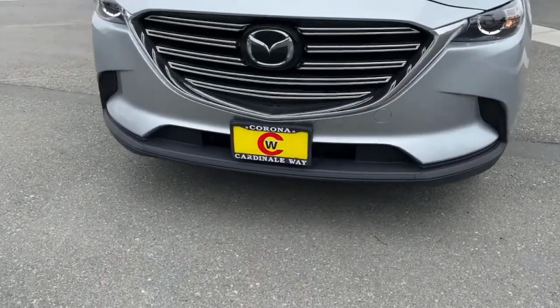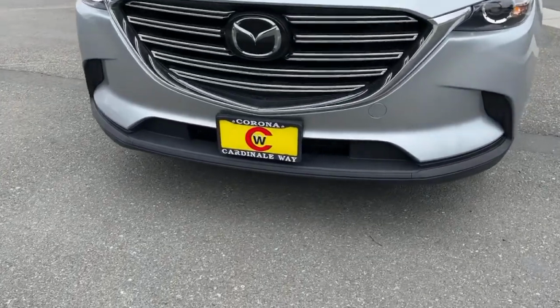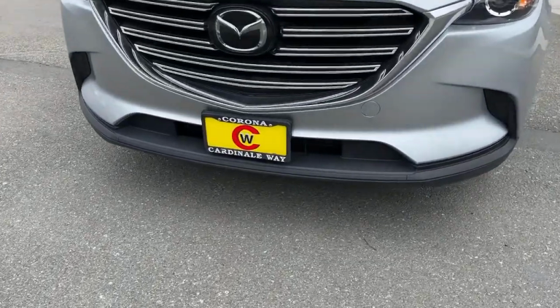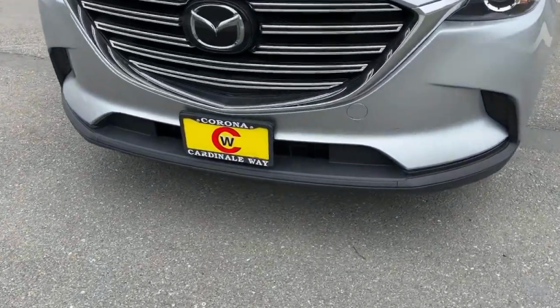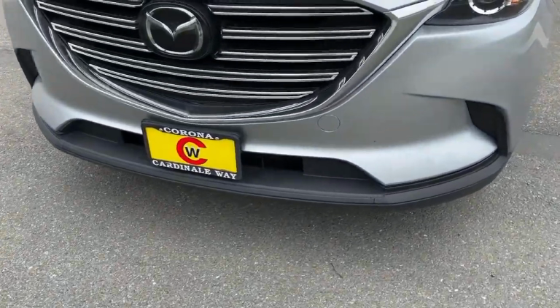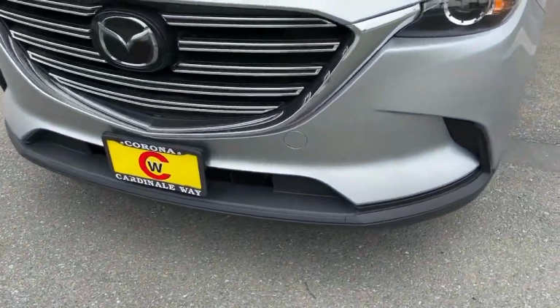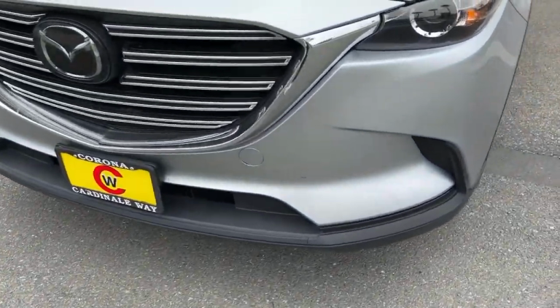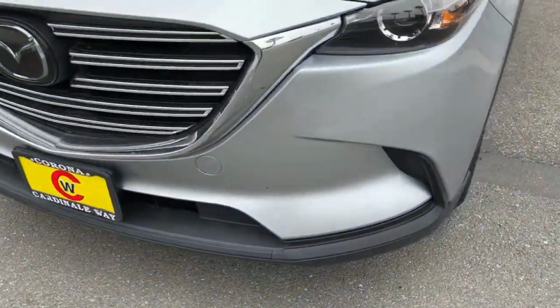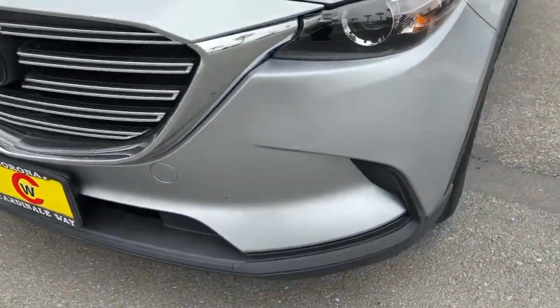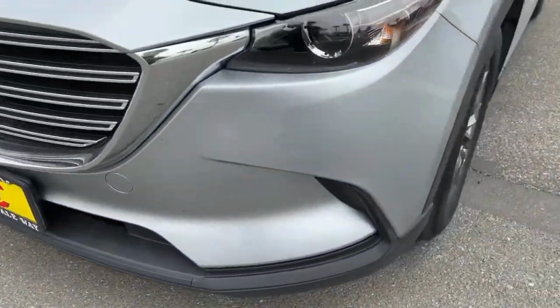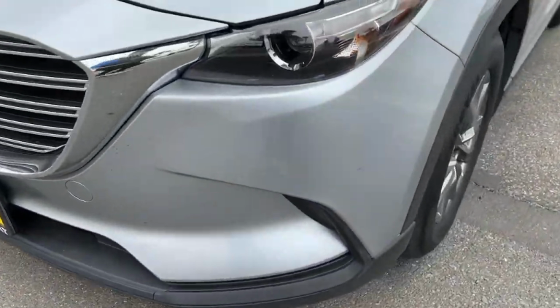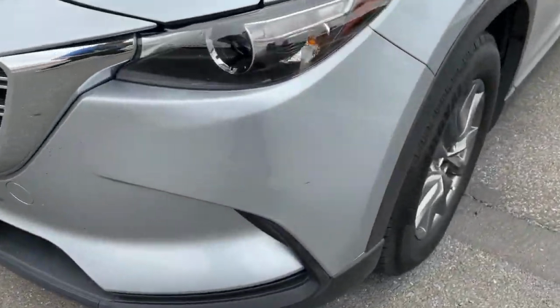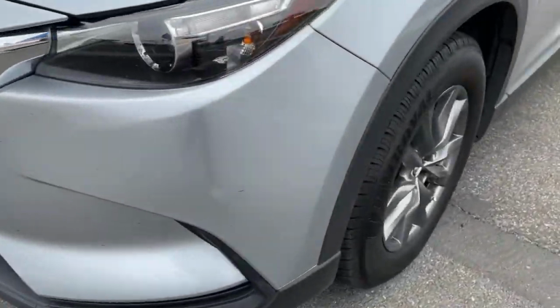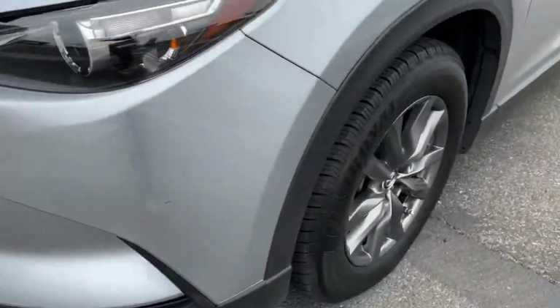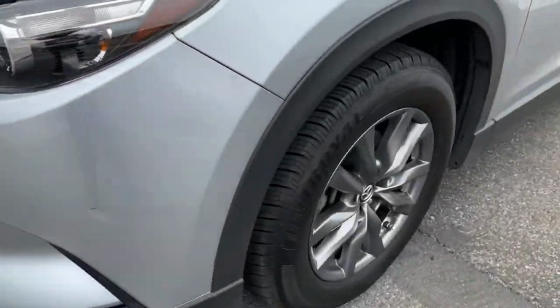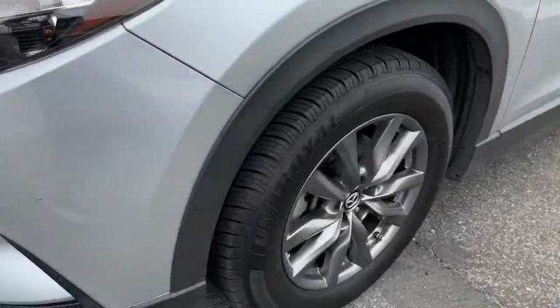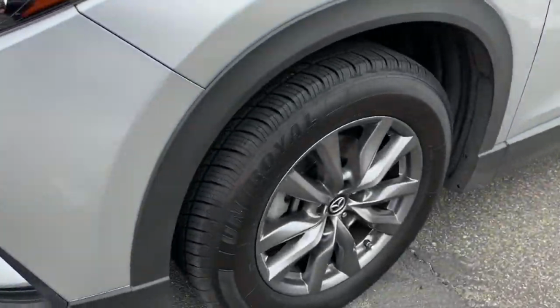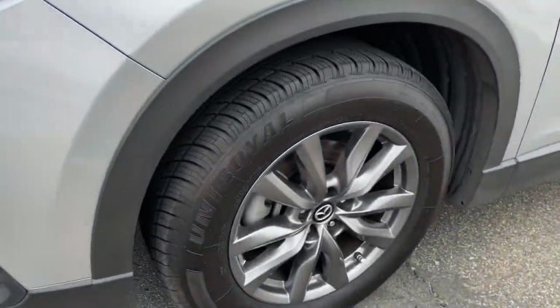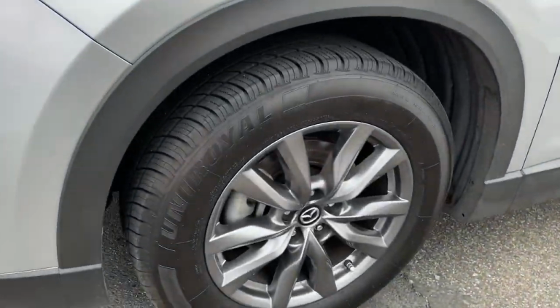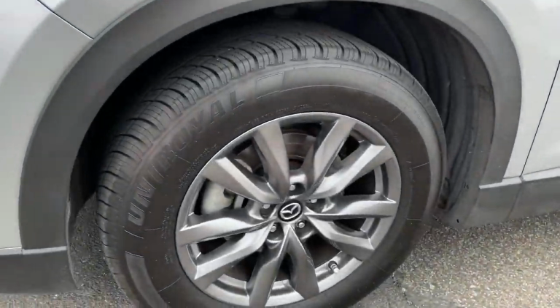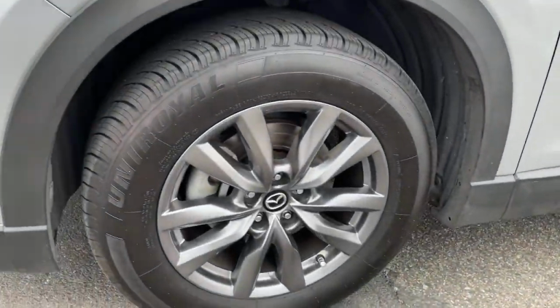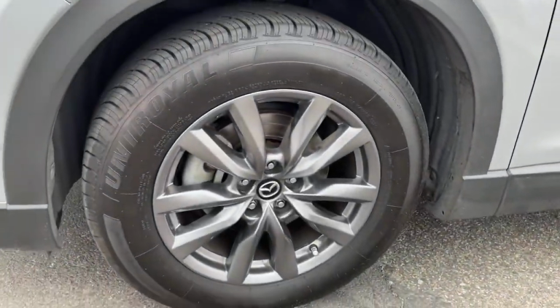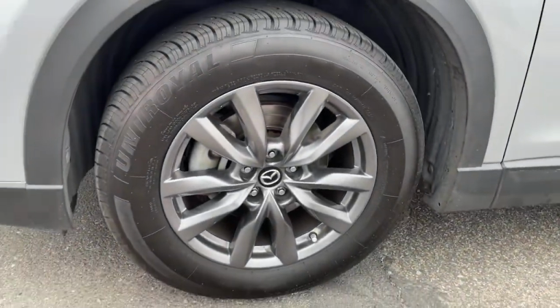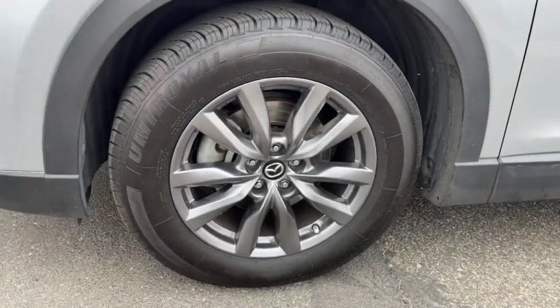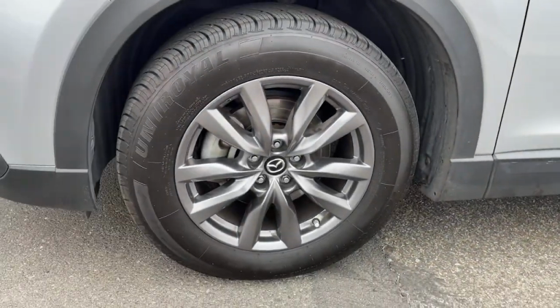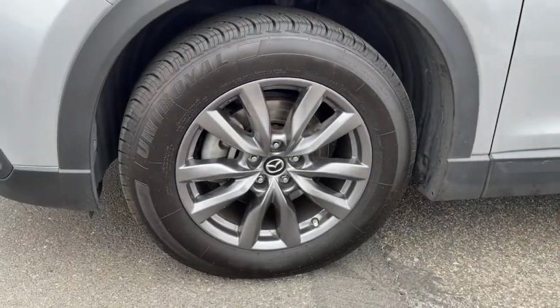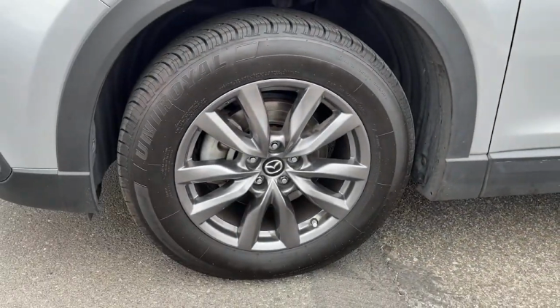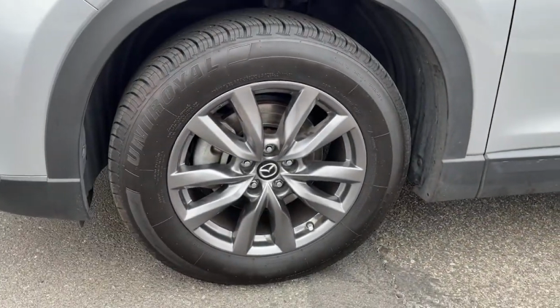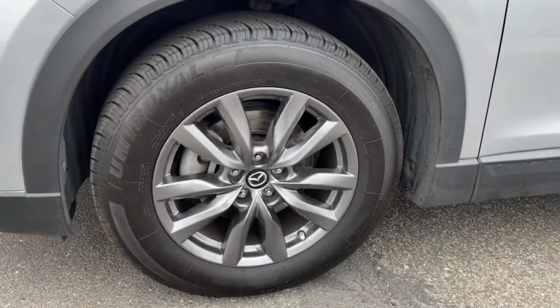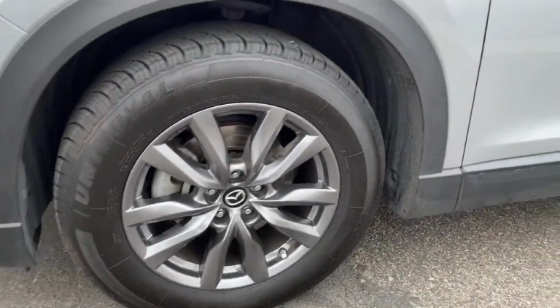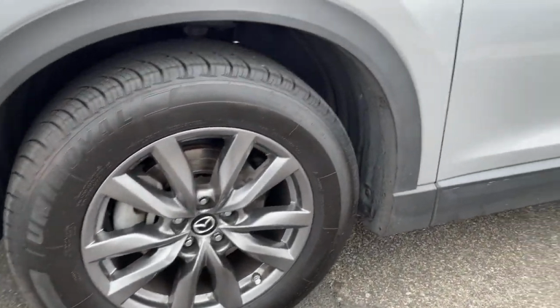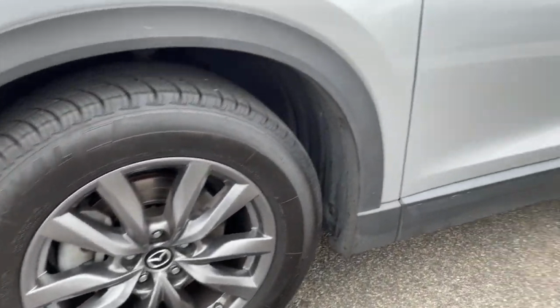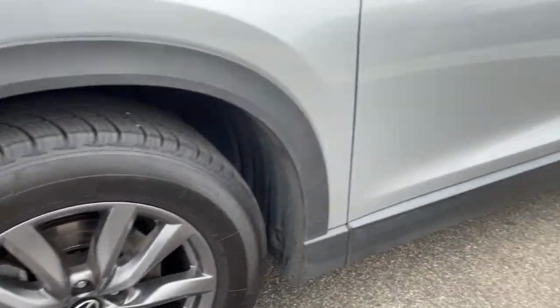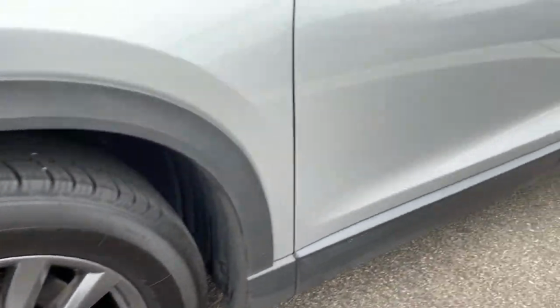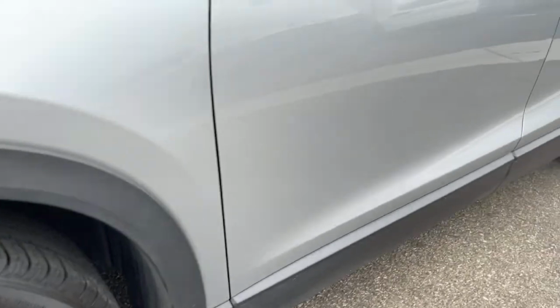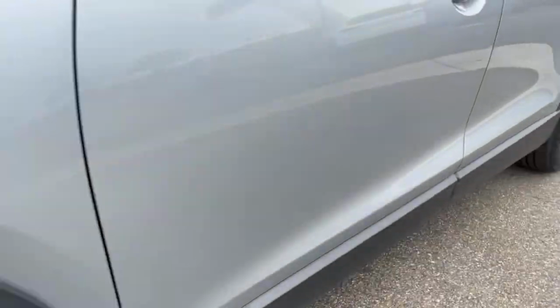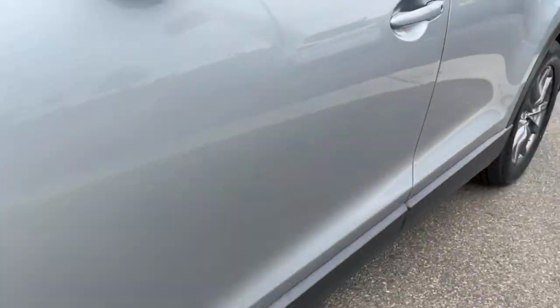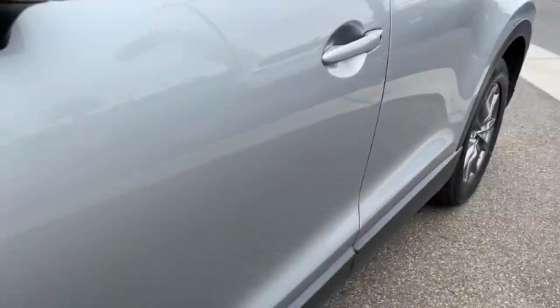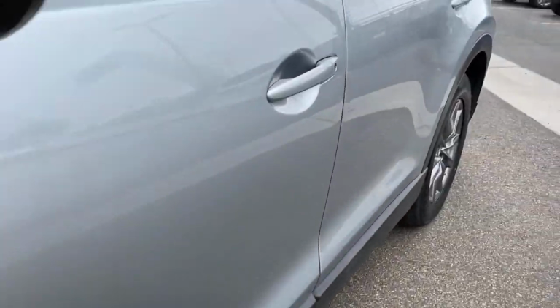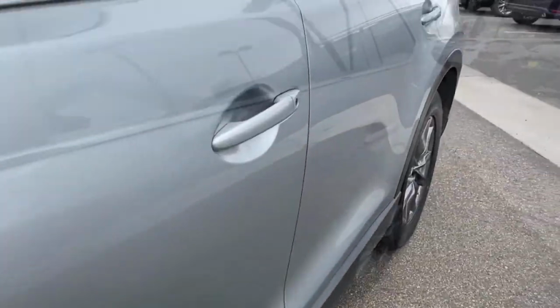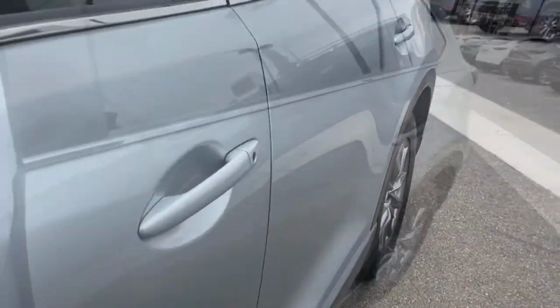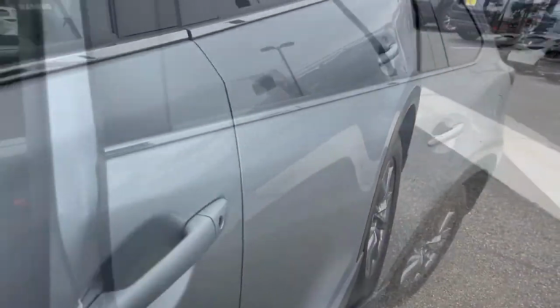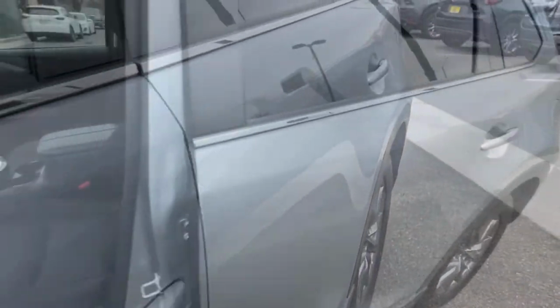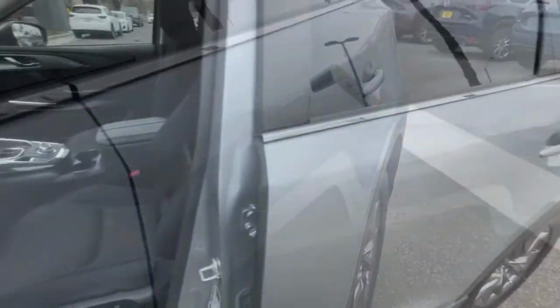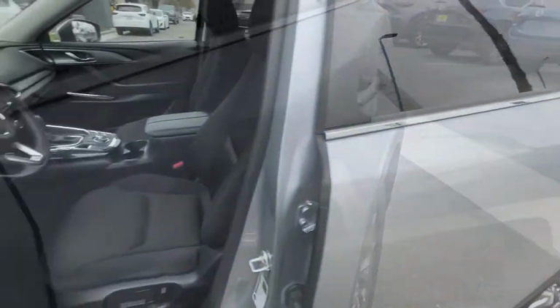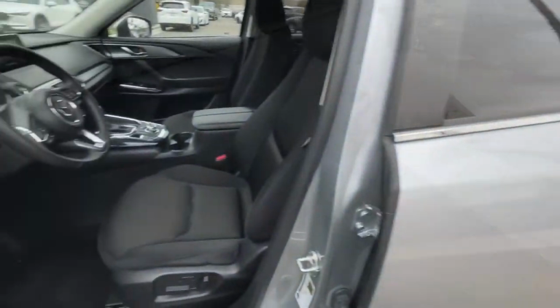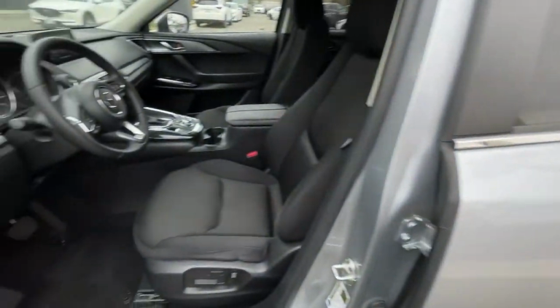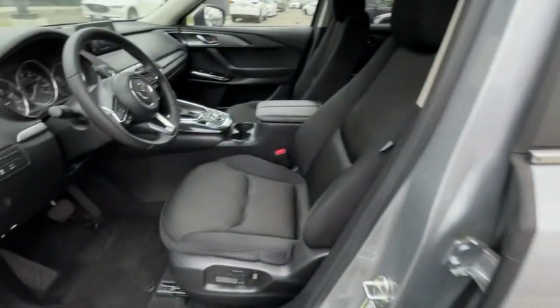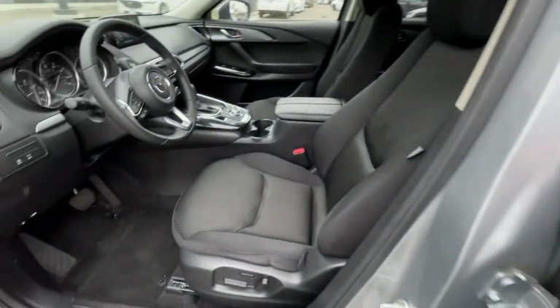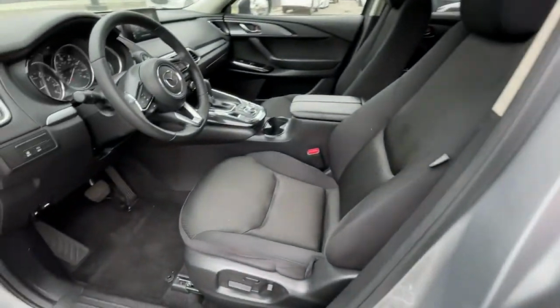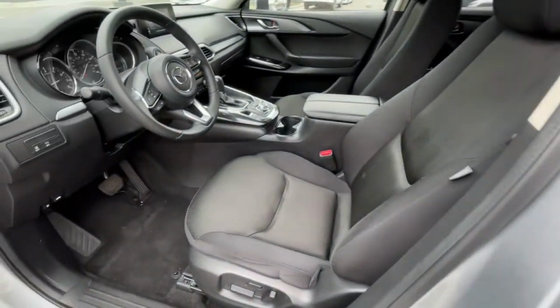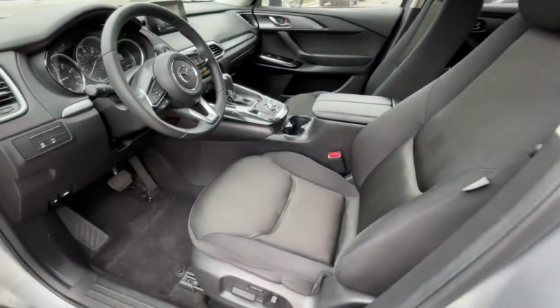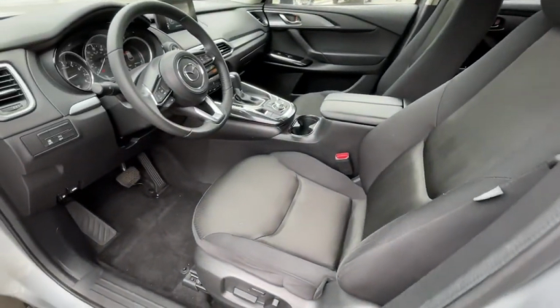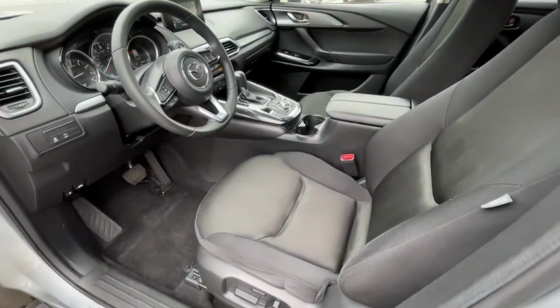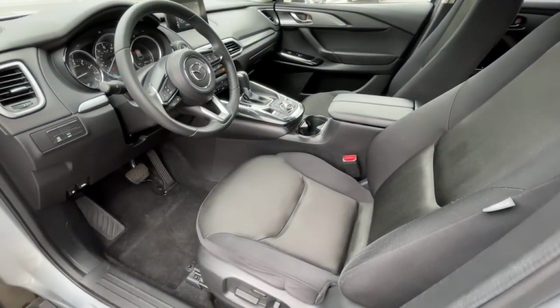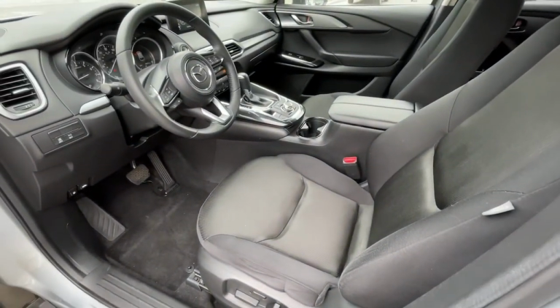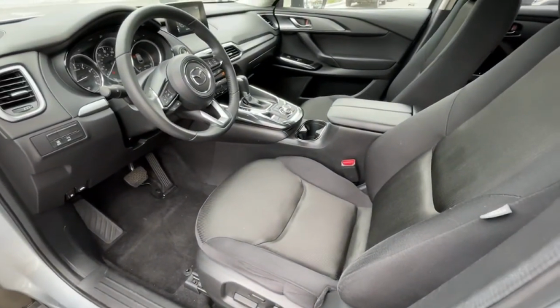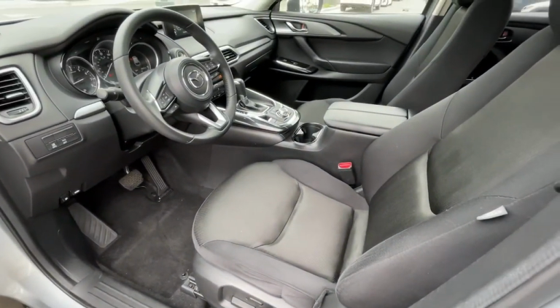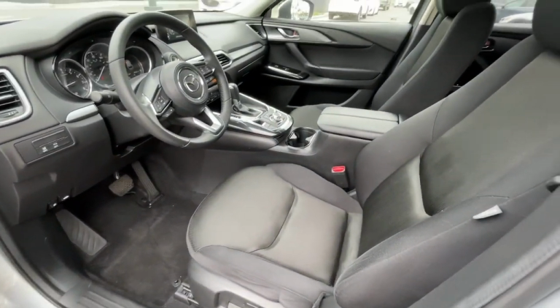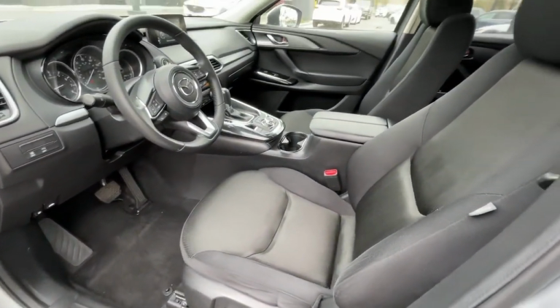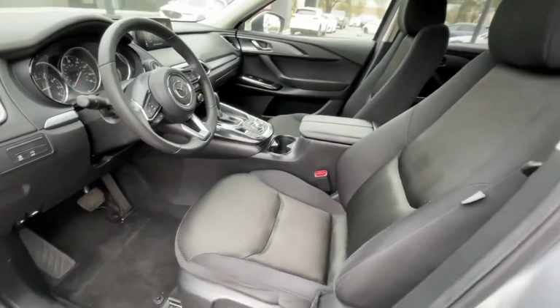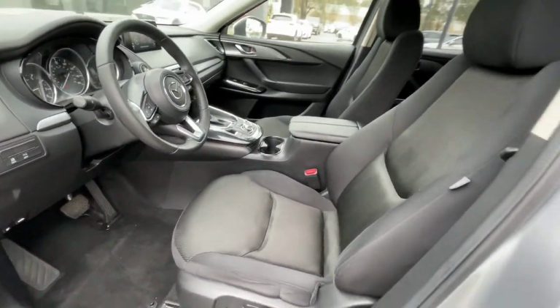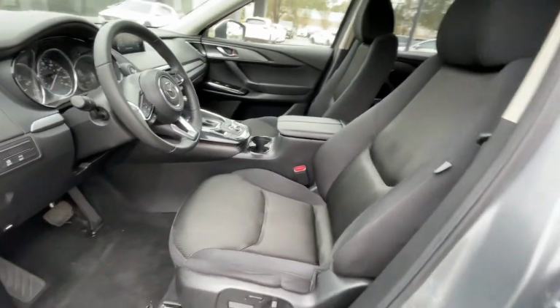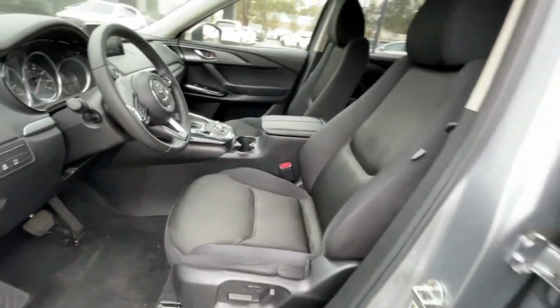Its spacious, flexible interior, easy infotainment system, and driver assistance features make this SUV your go-to for every adventure.